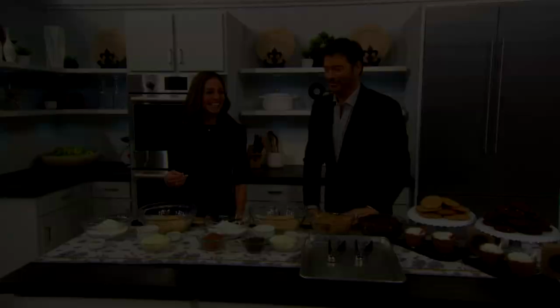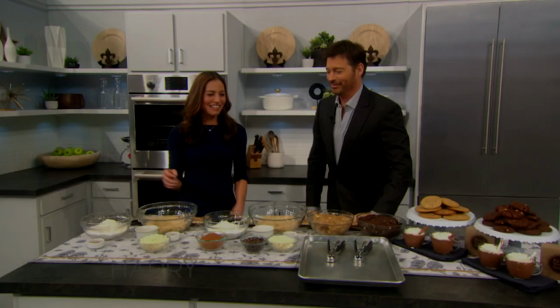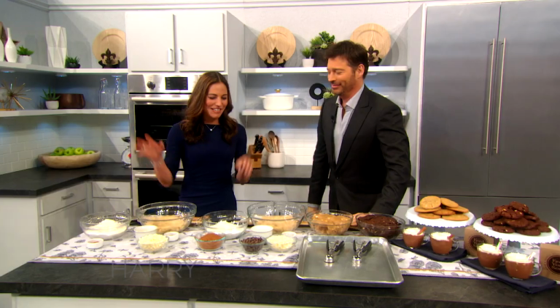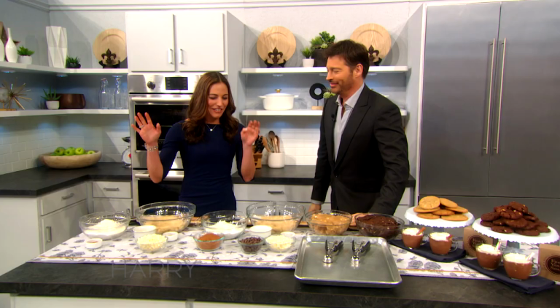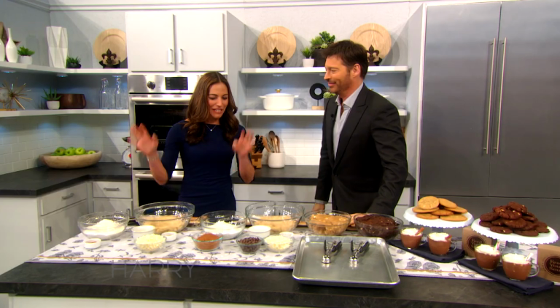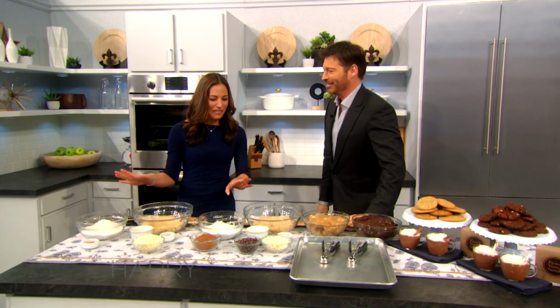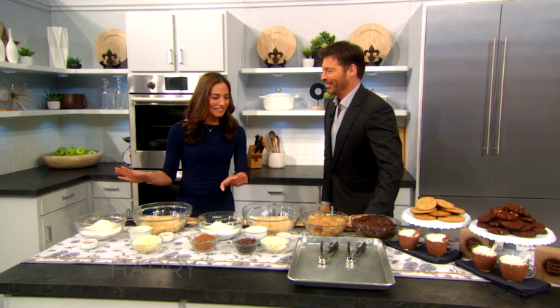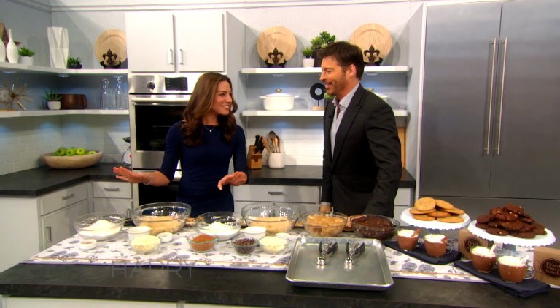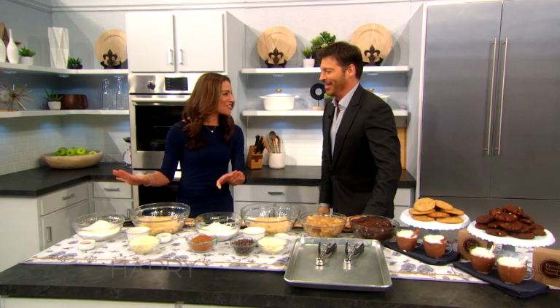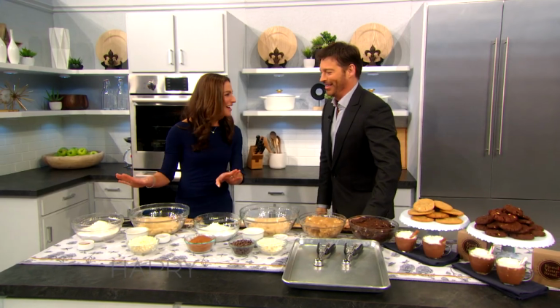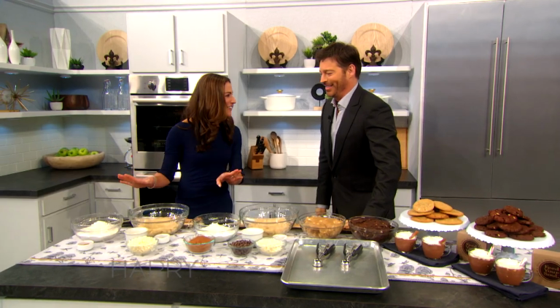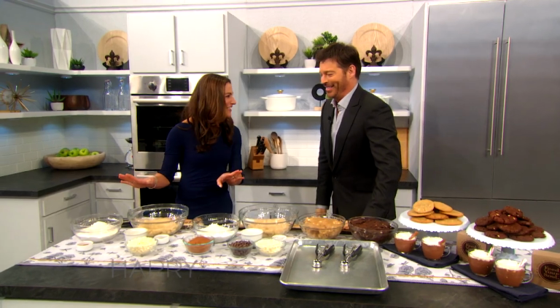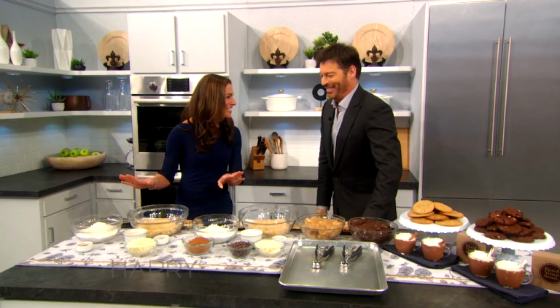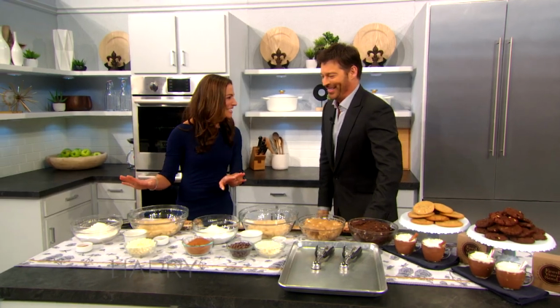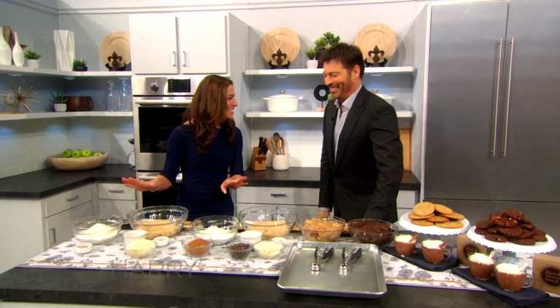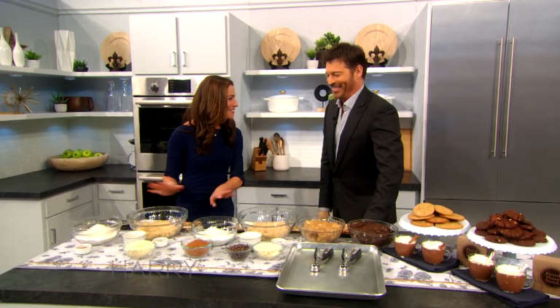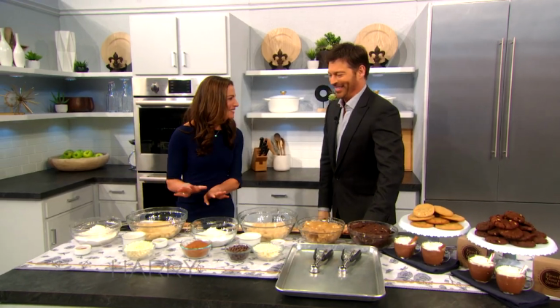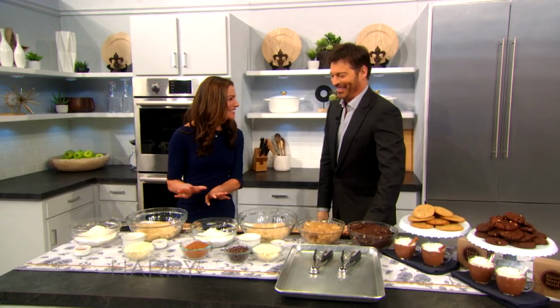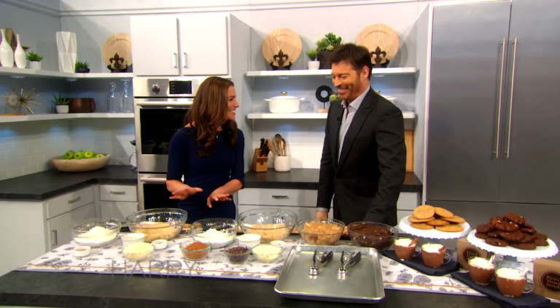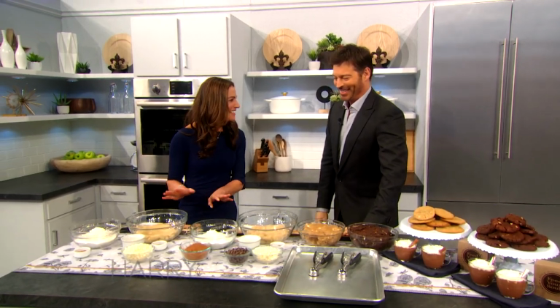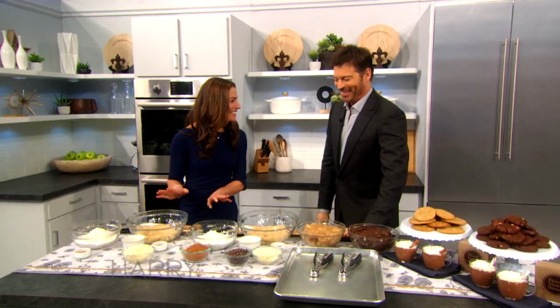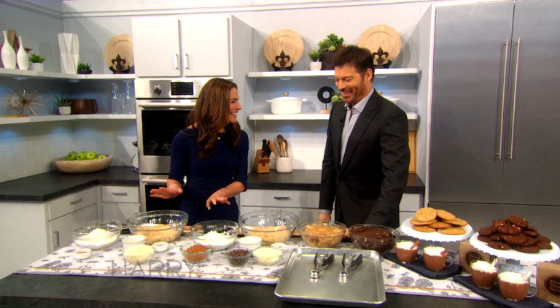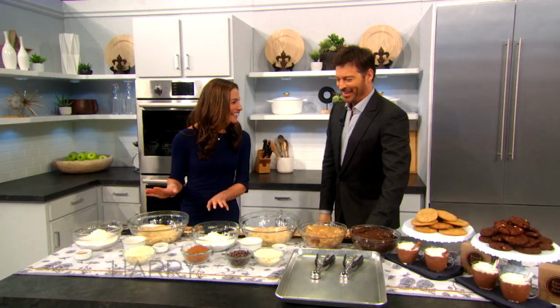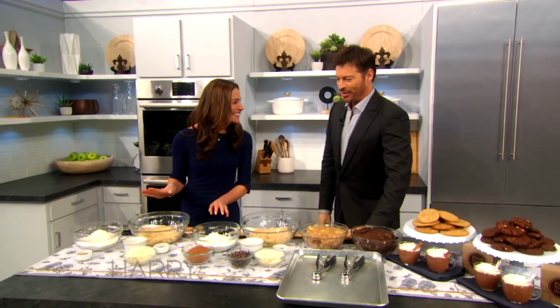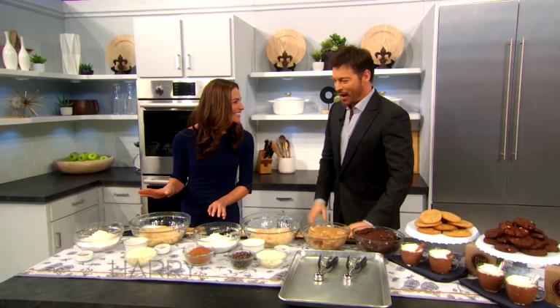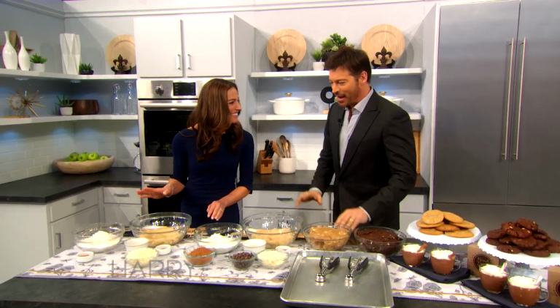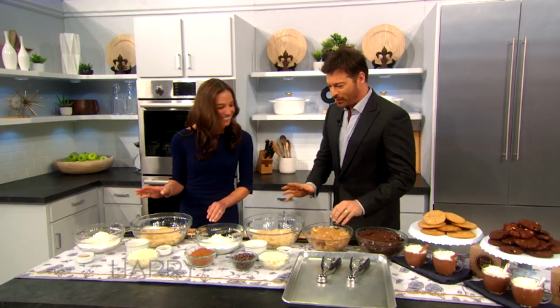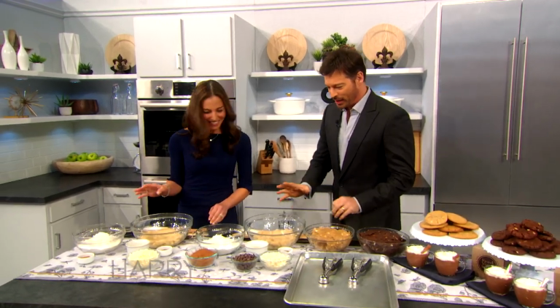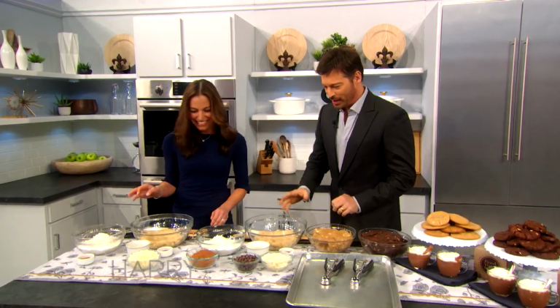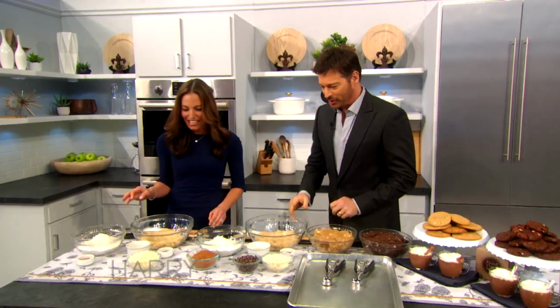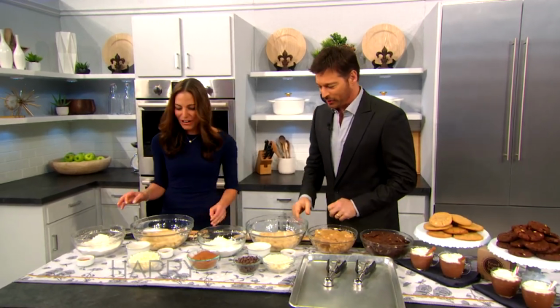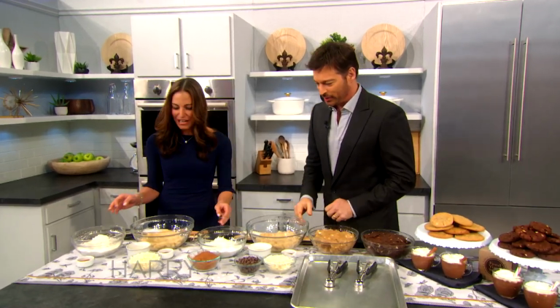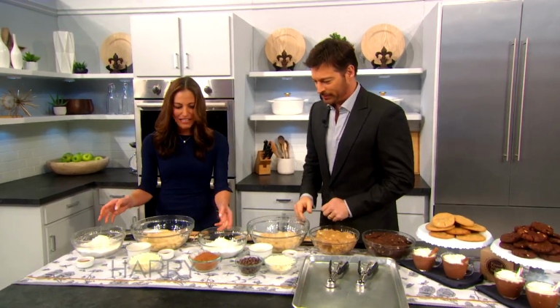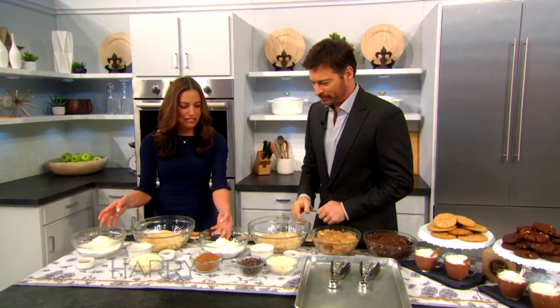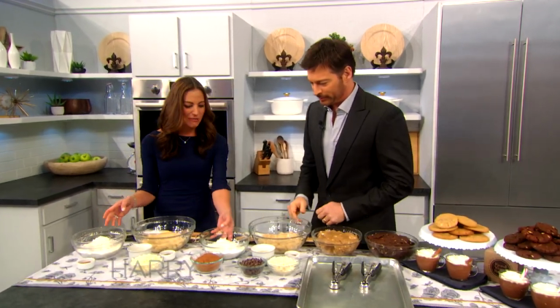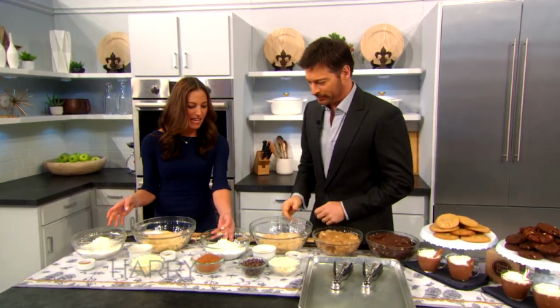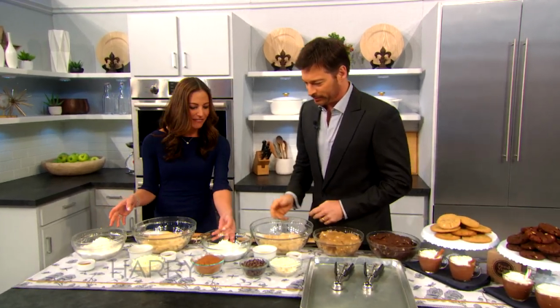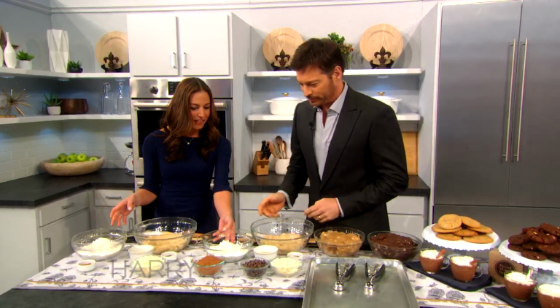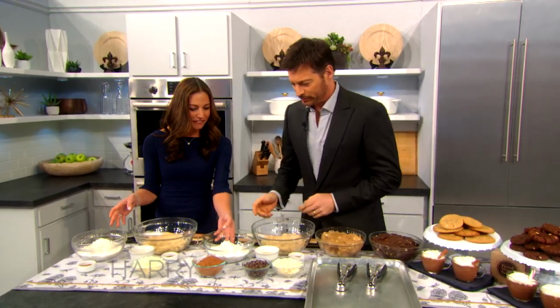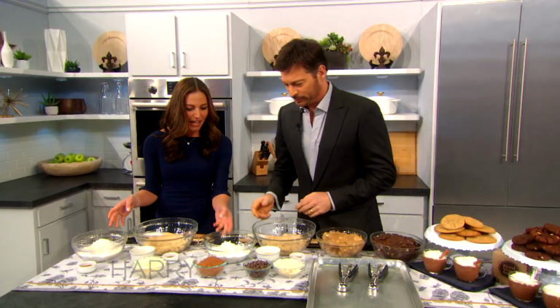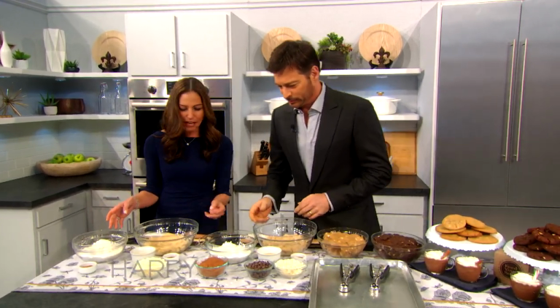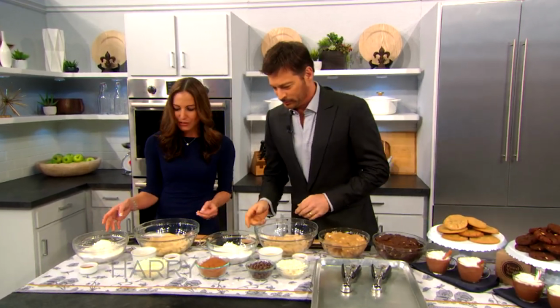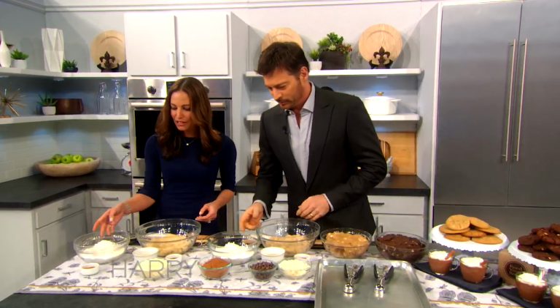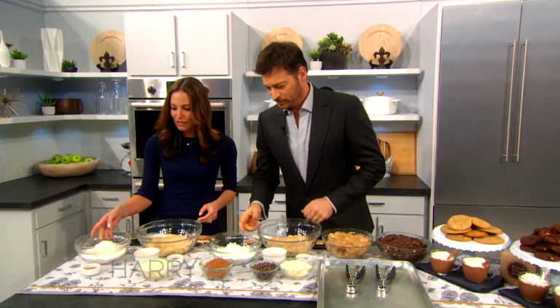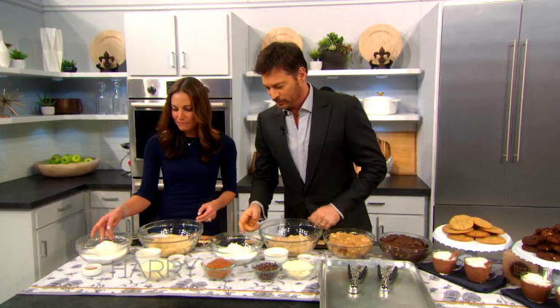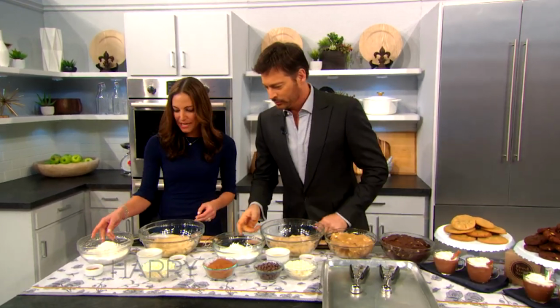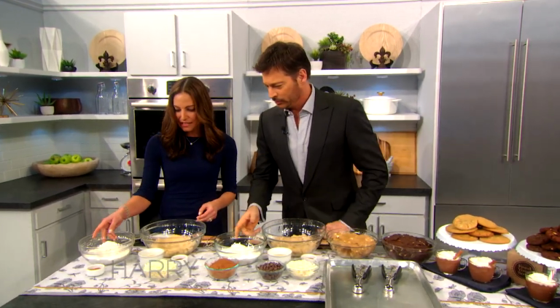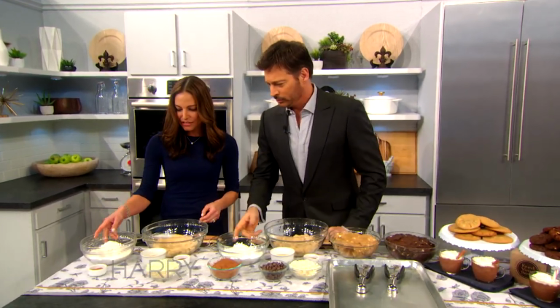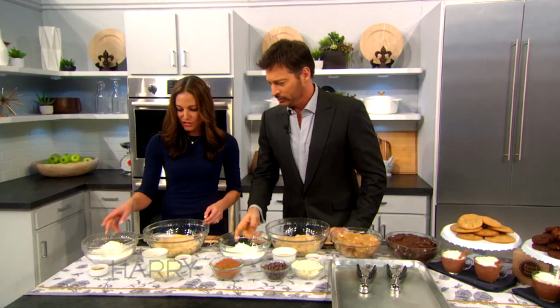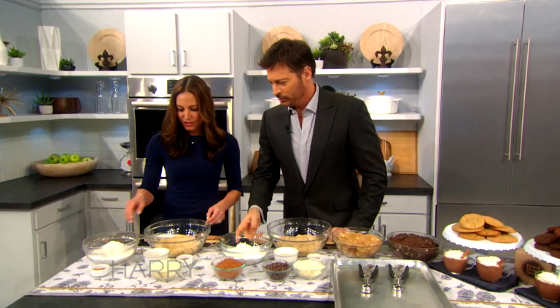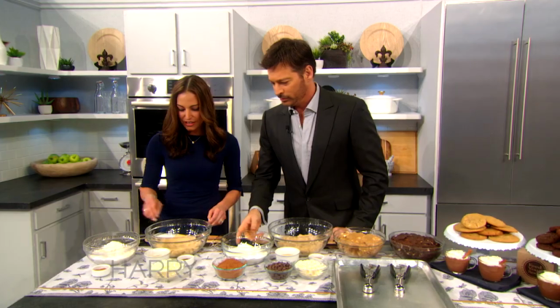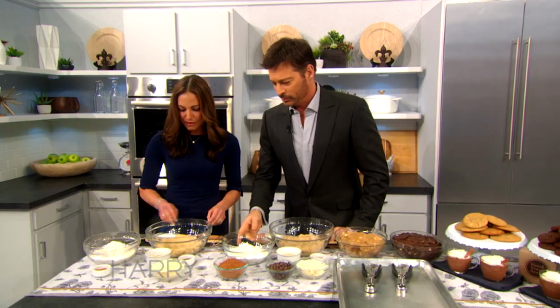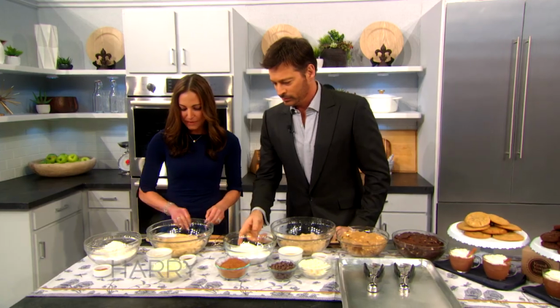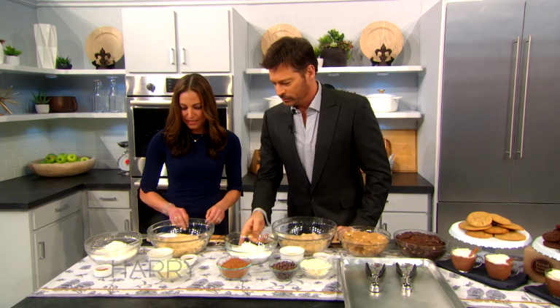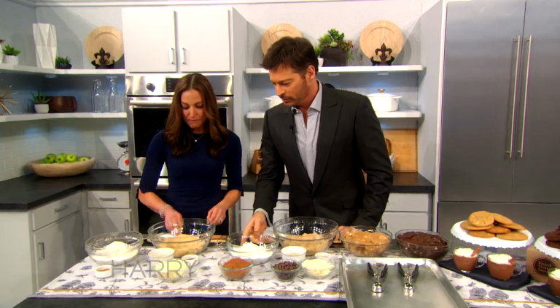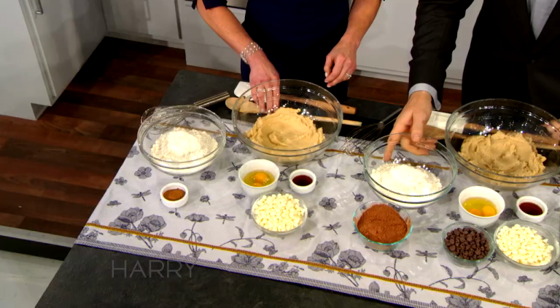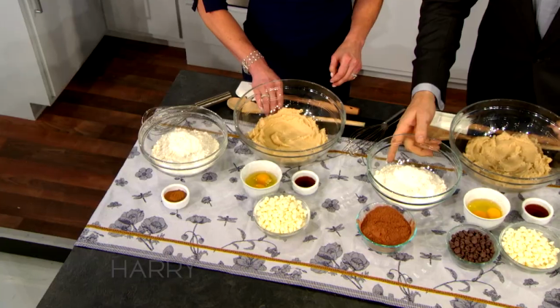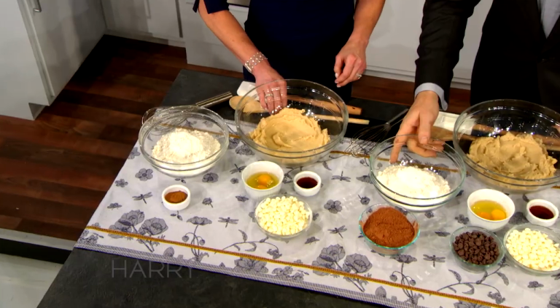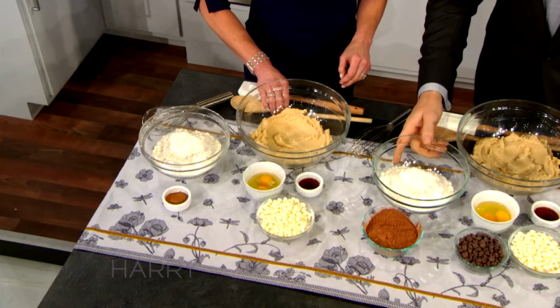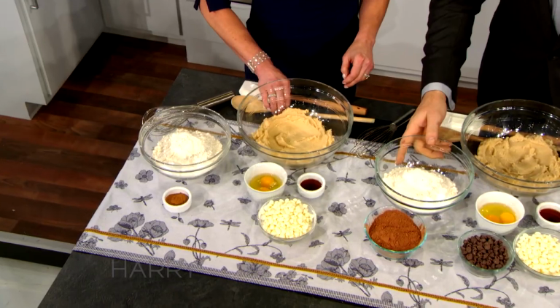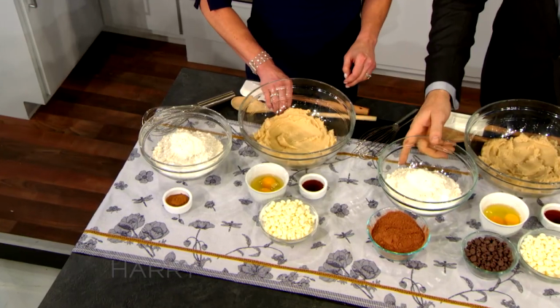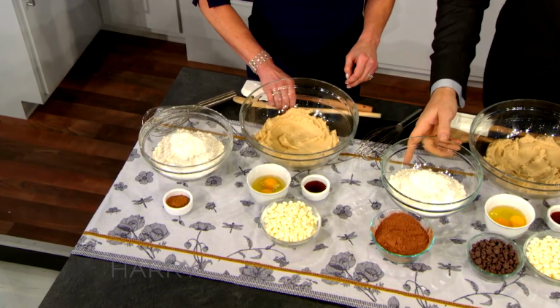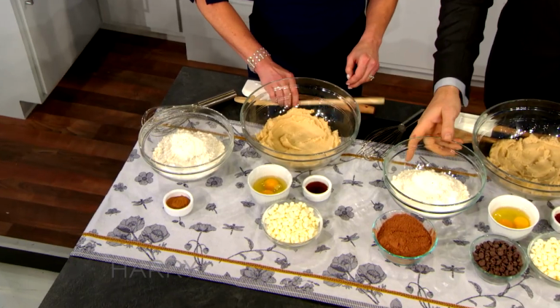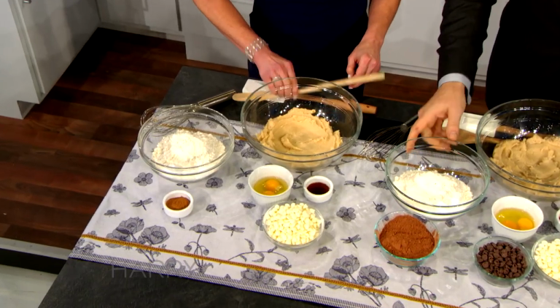We're gonna mix our dry ingredients — how about we start there? So we have our flour, our baking soda, our baking powder, and our salt.